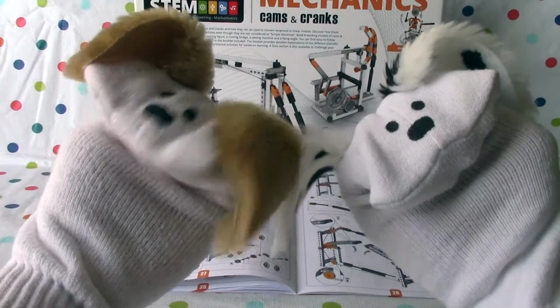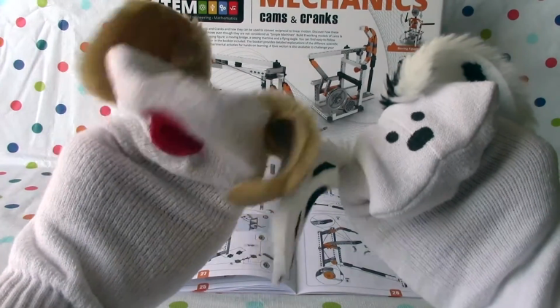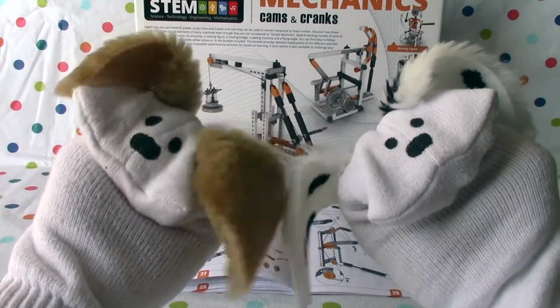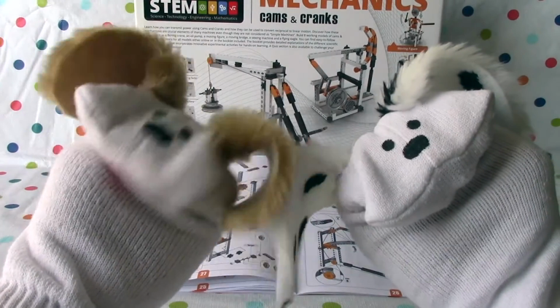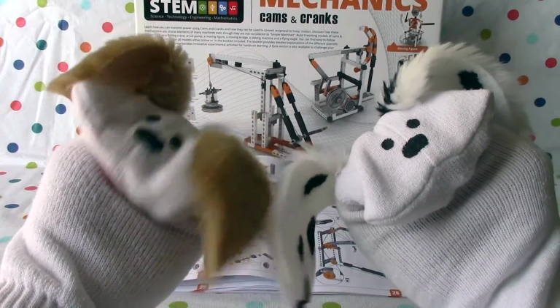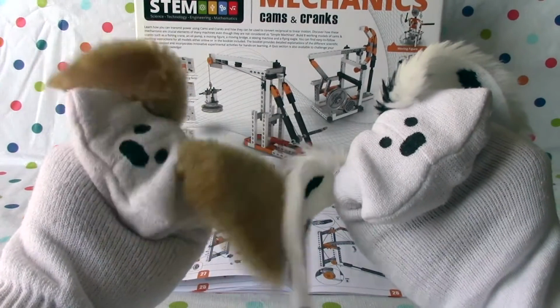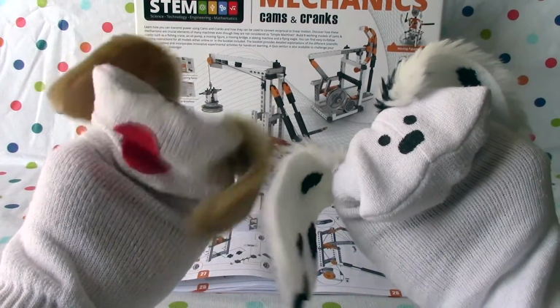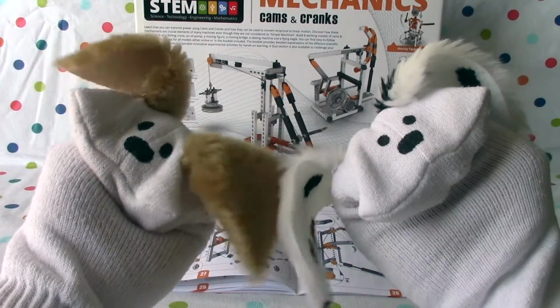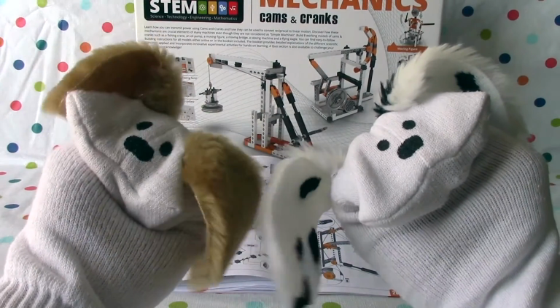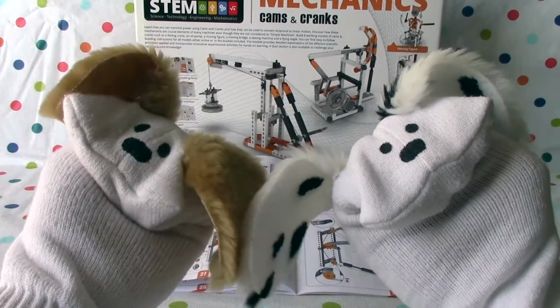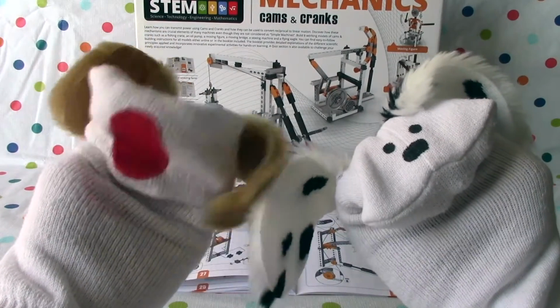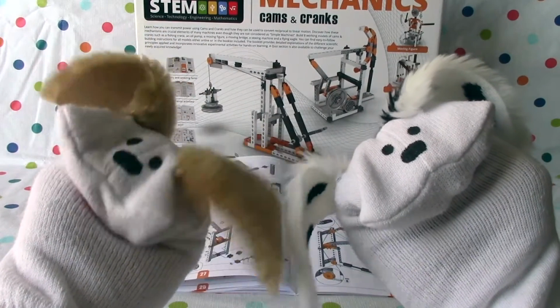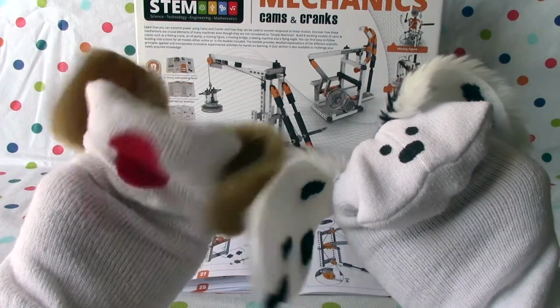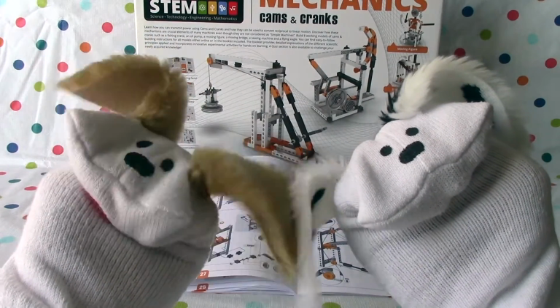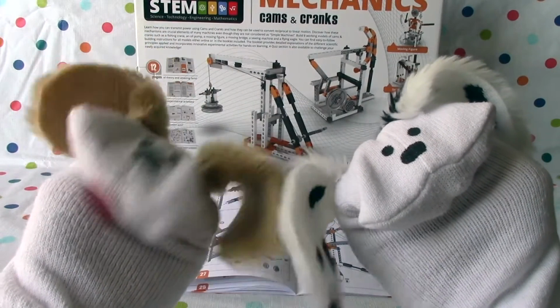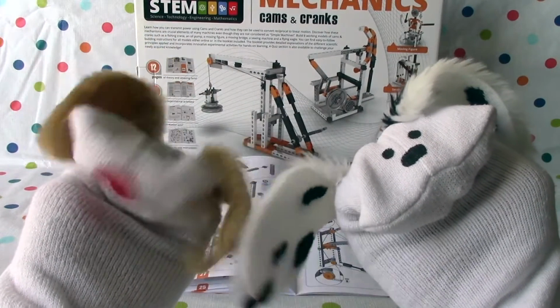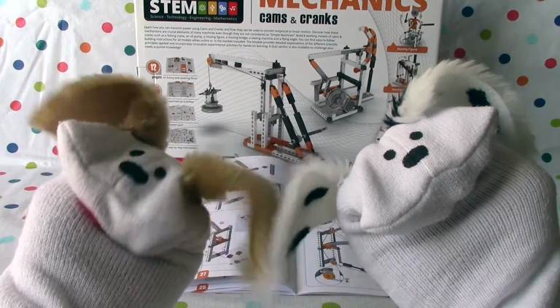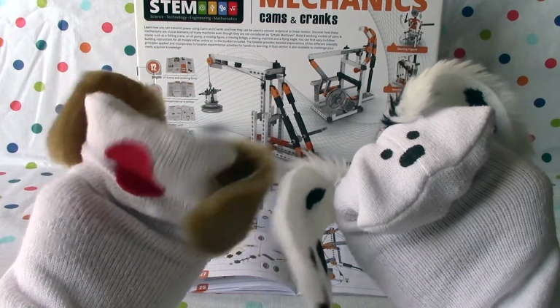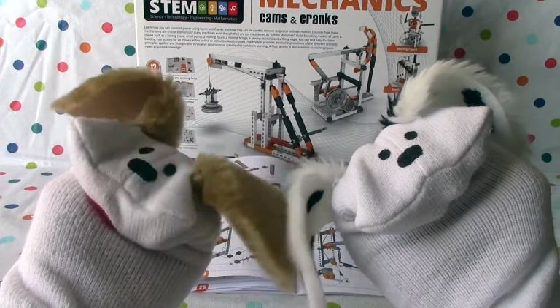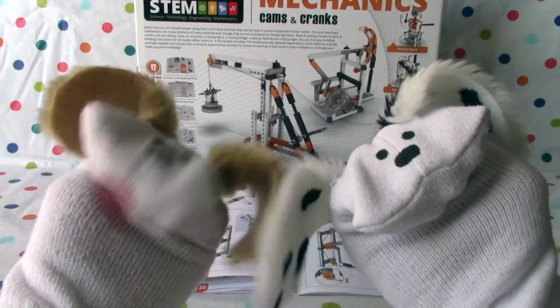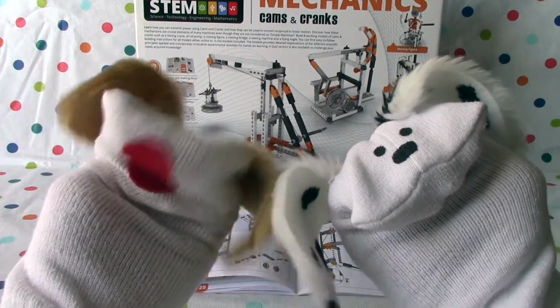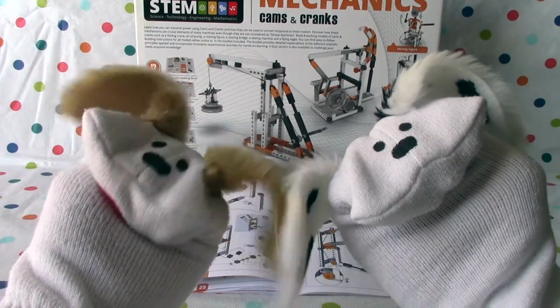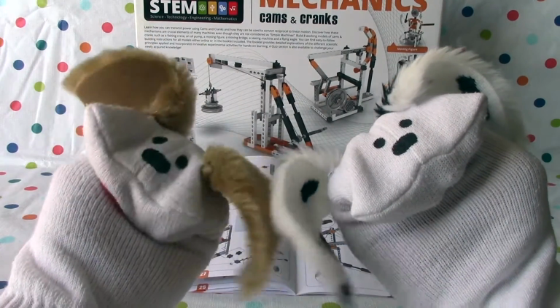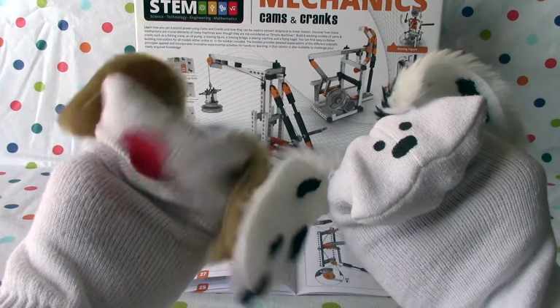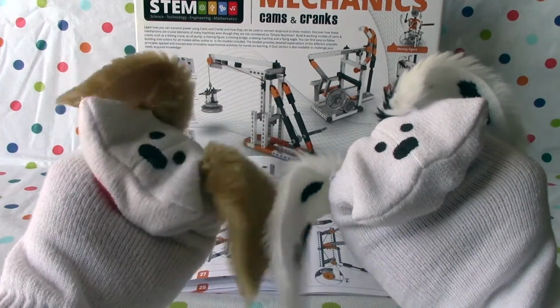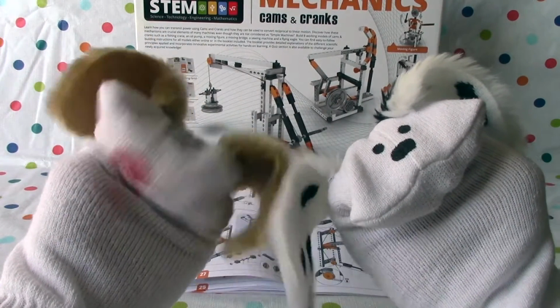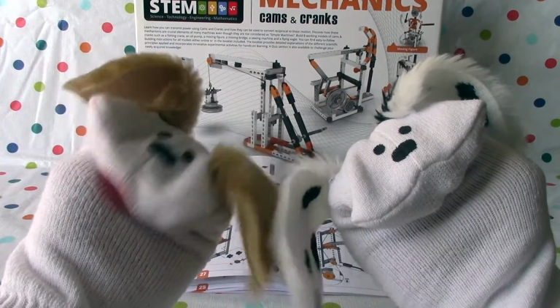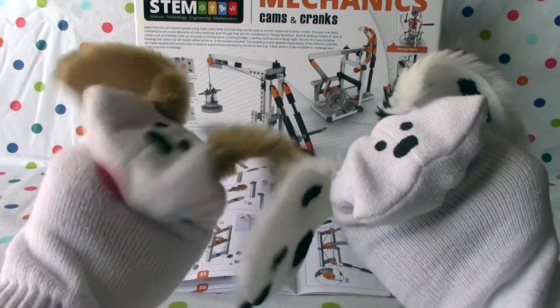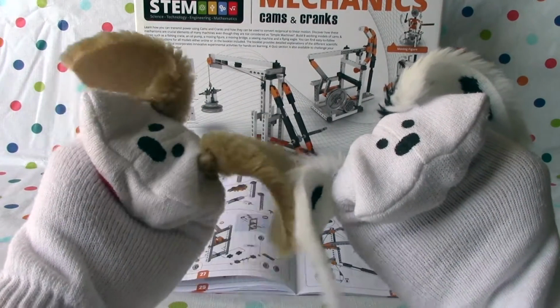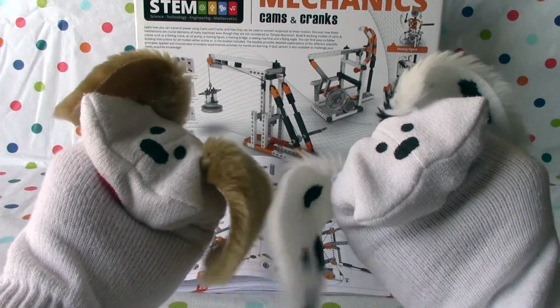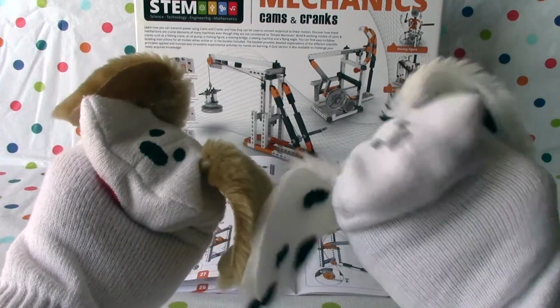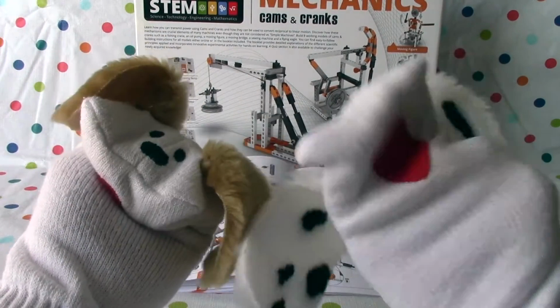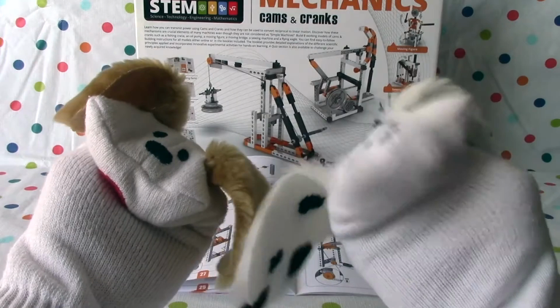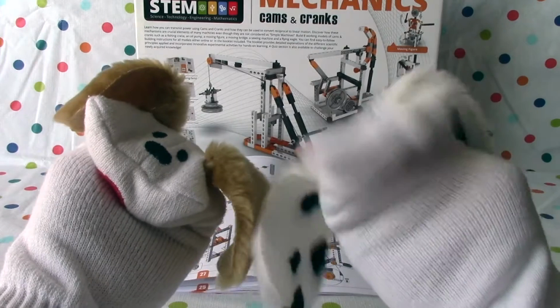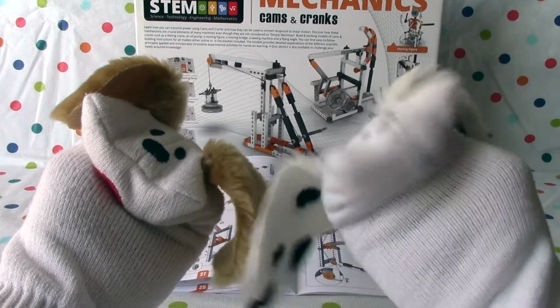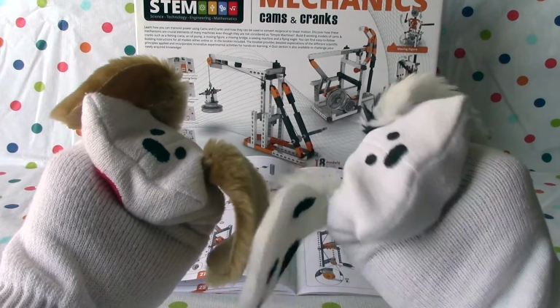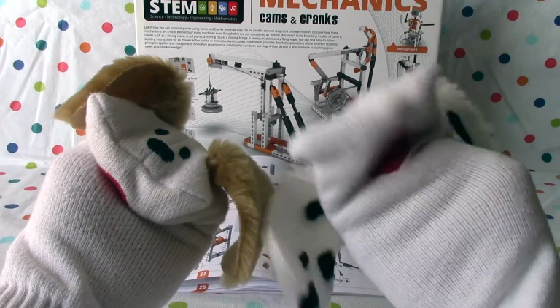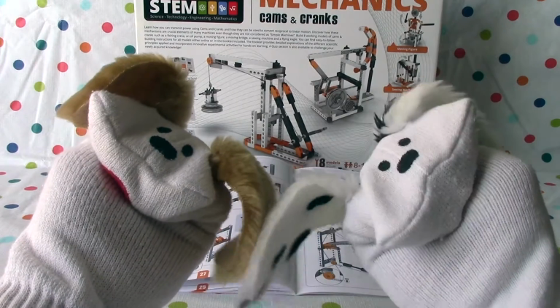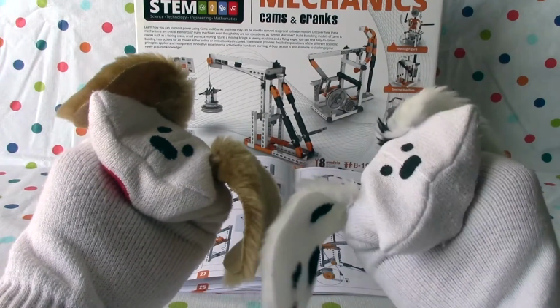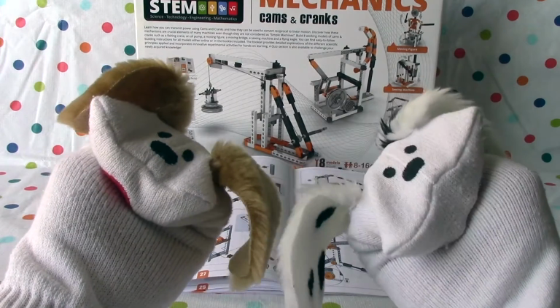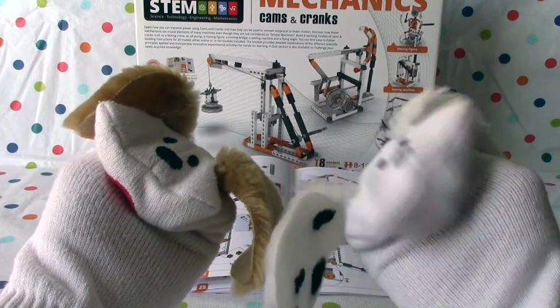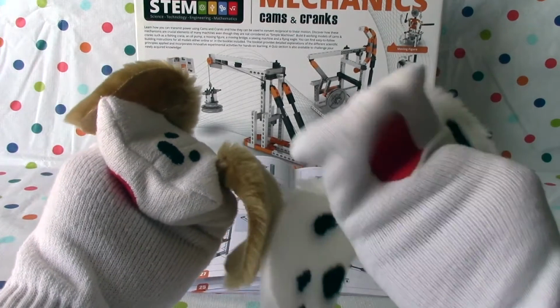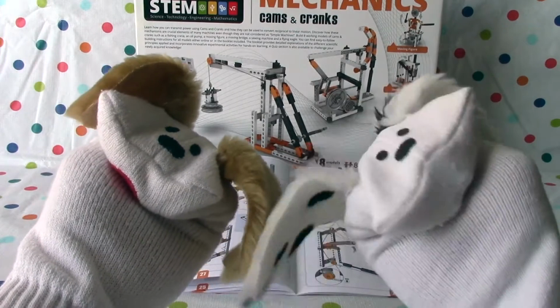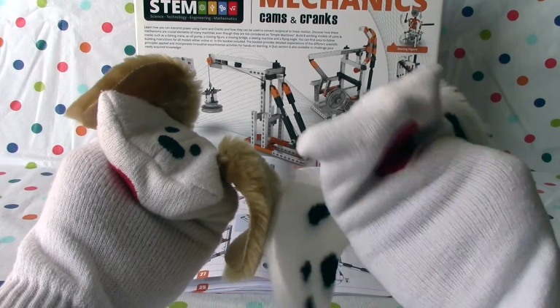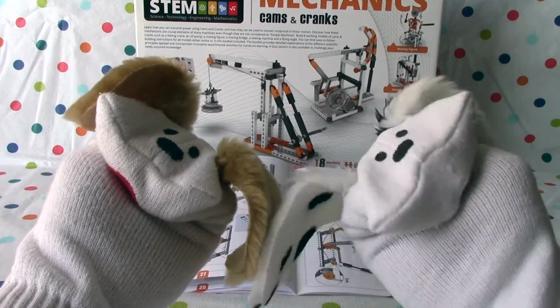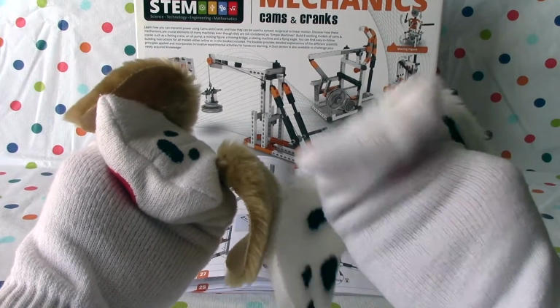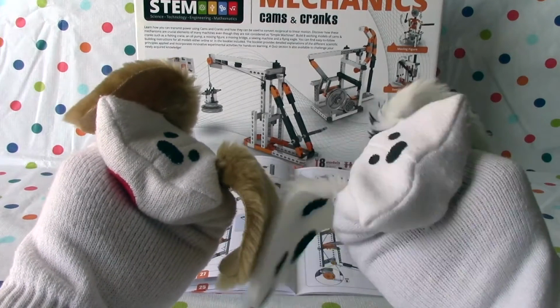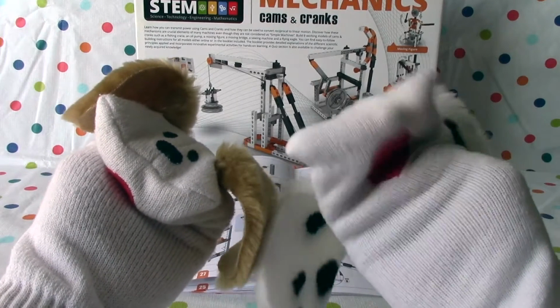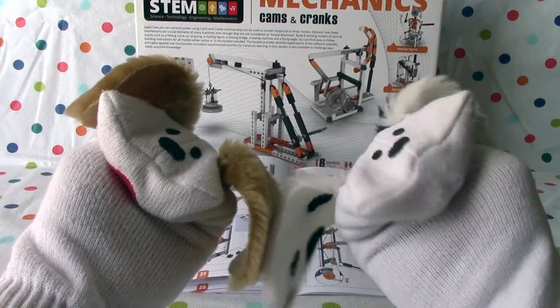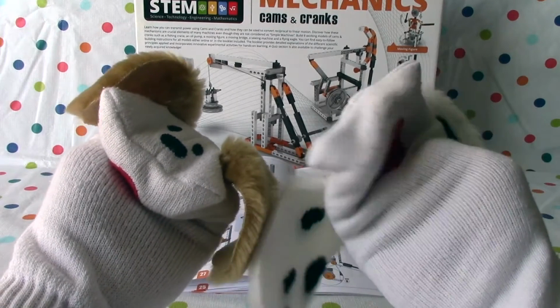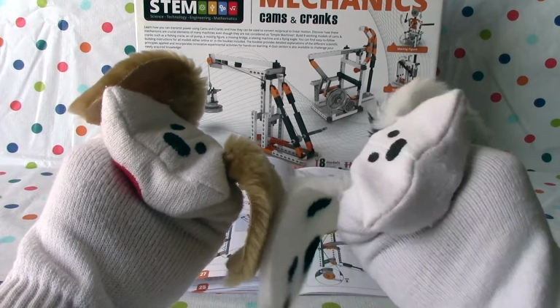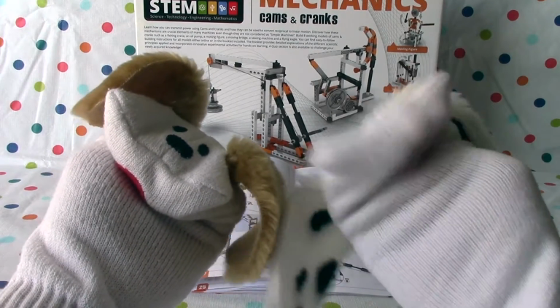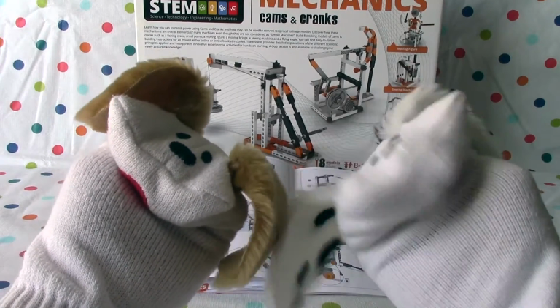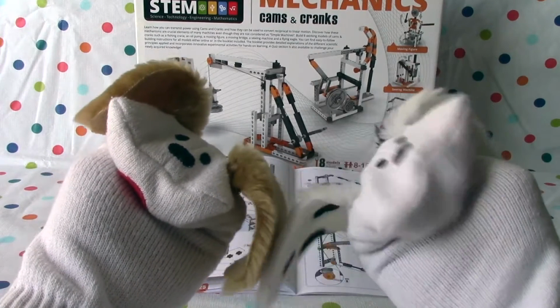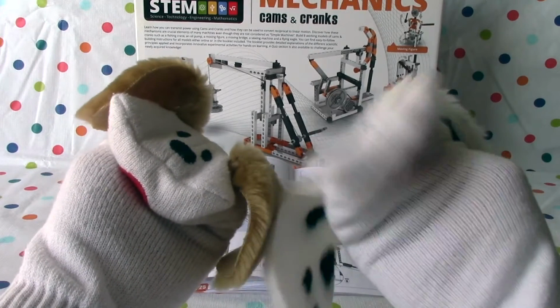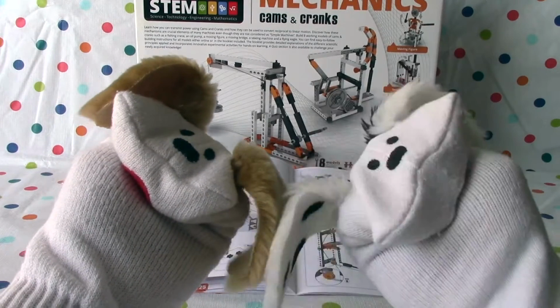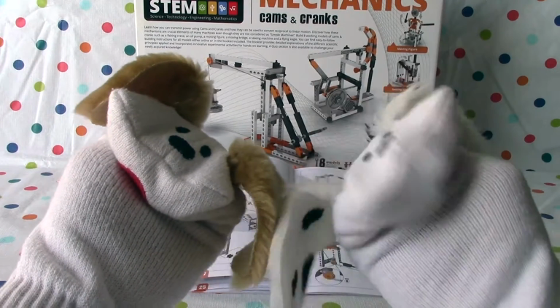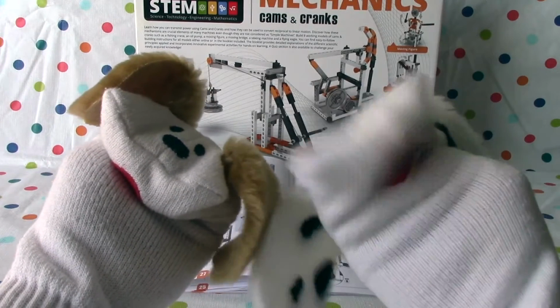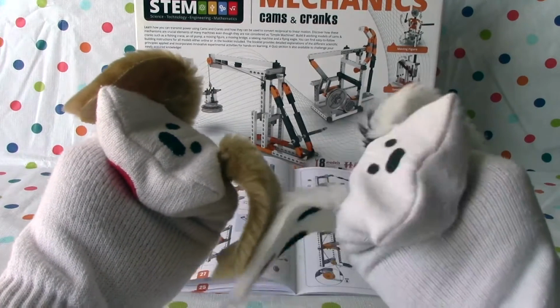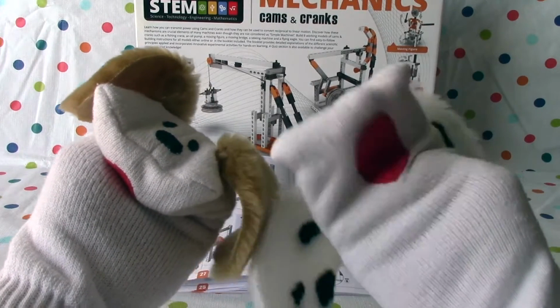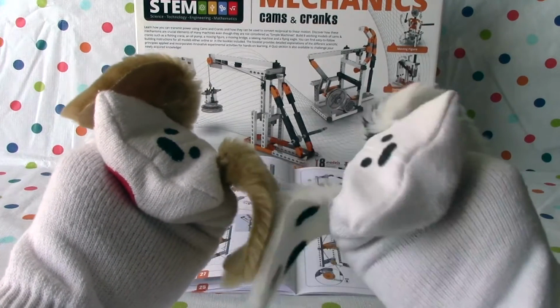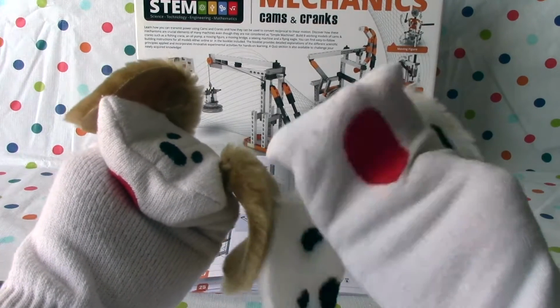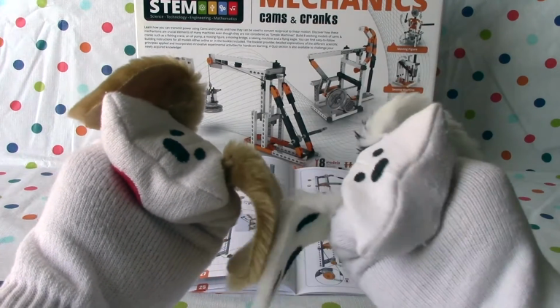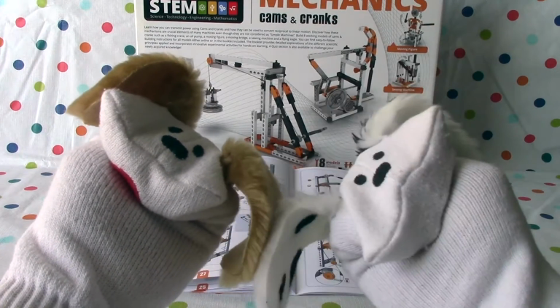Hello boys and girls. Welcome to Jabu Lani's Playhouse. I'm Jabu. And I'm Lani. And today we're going to continue with mechanics, cams and cranks.